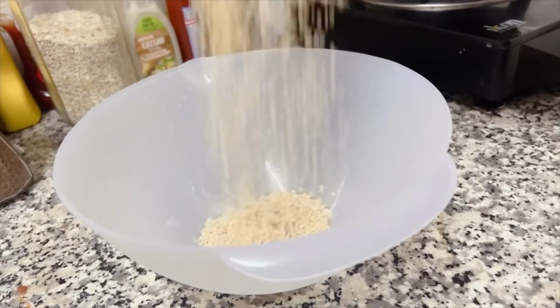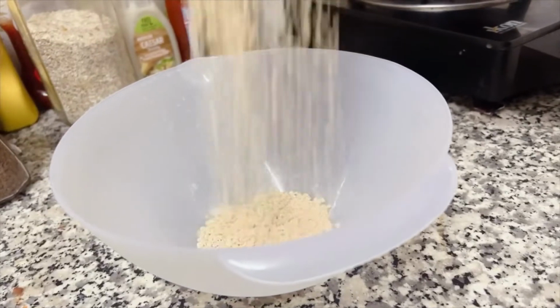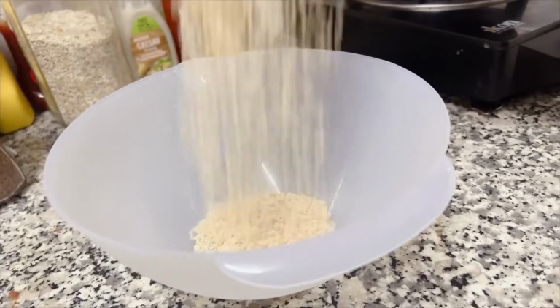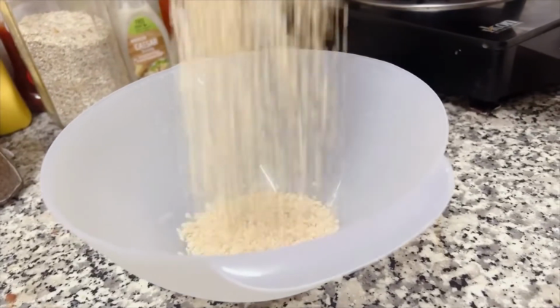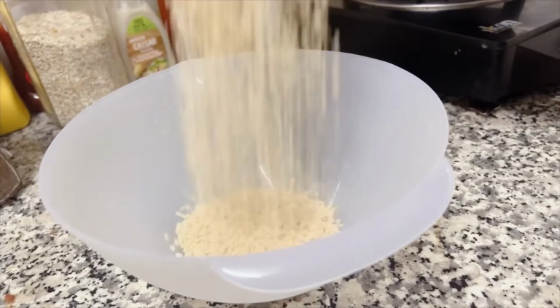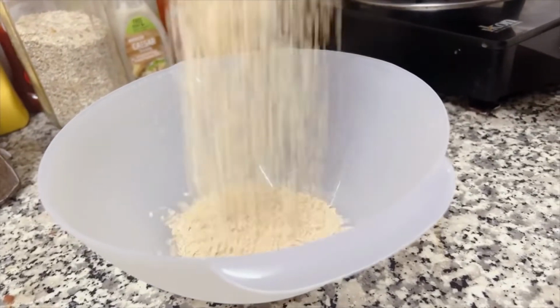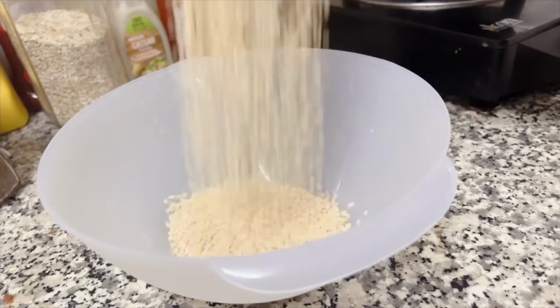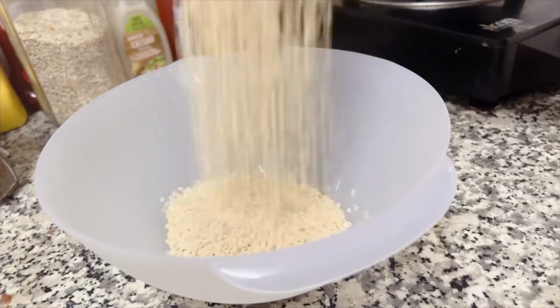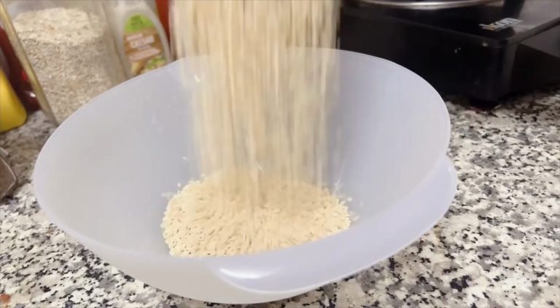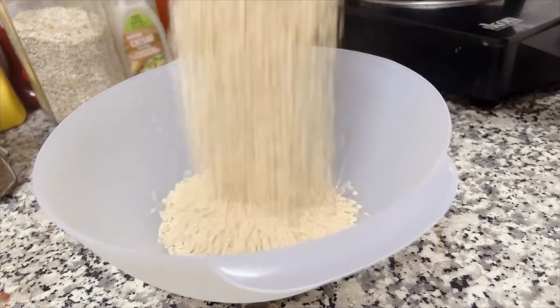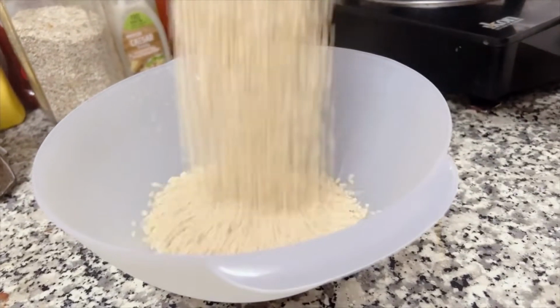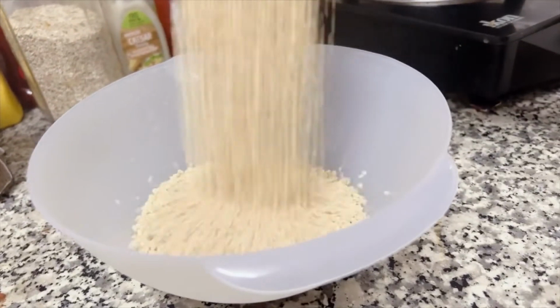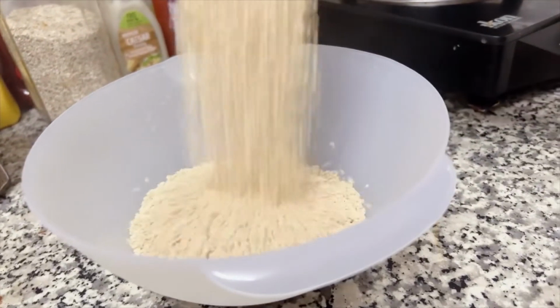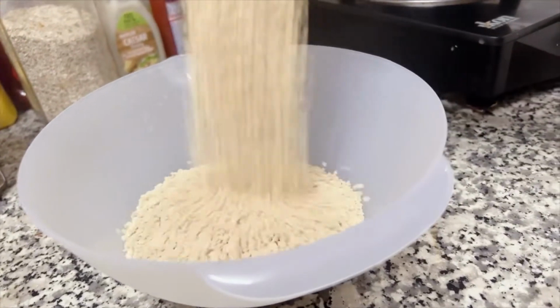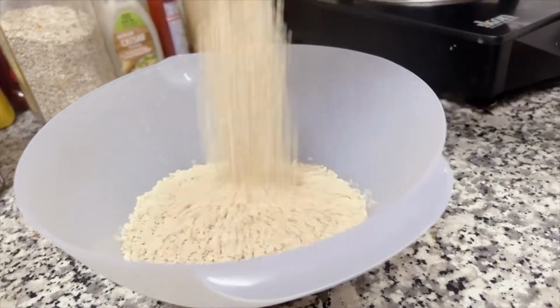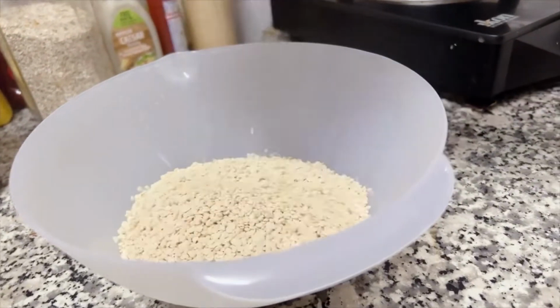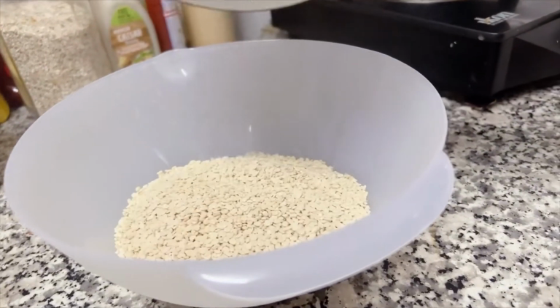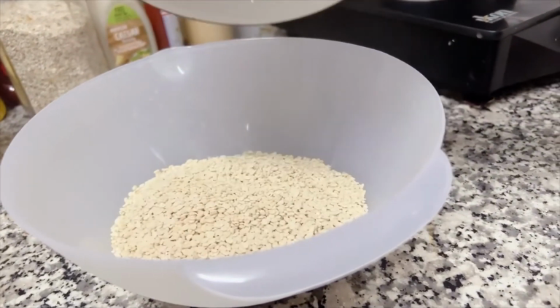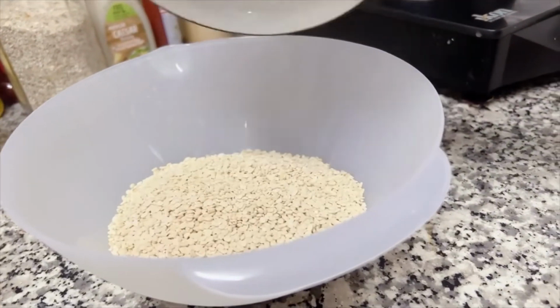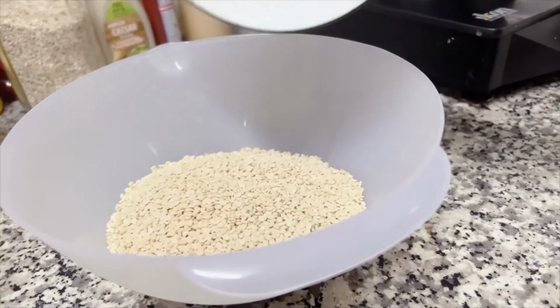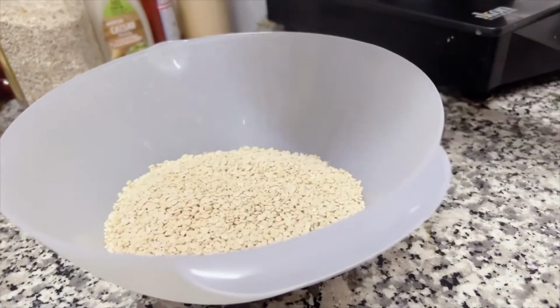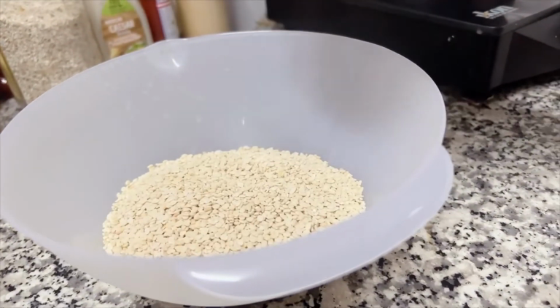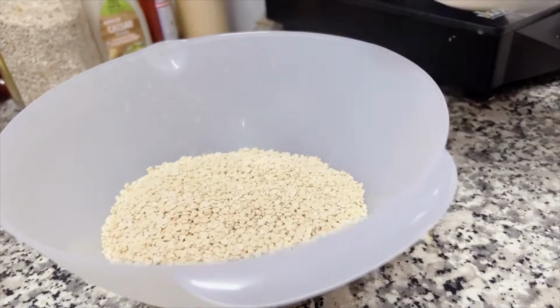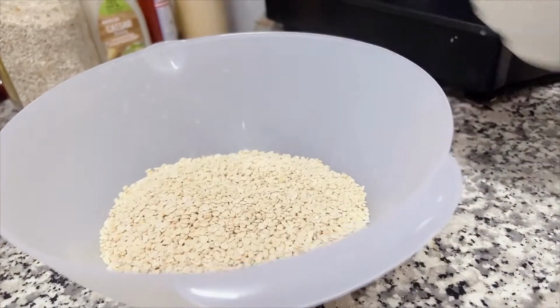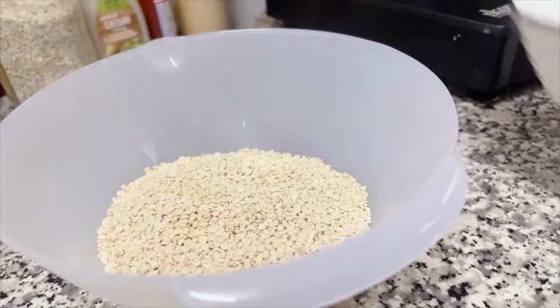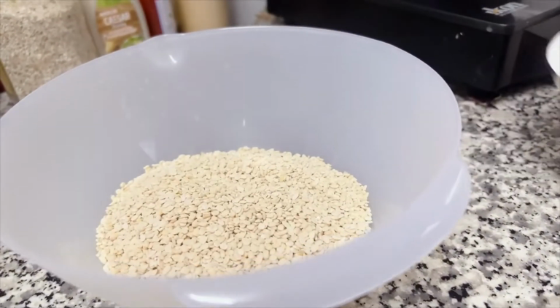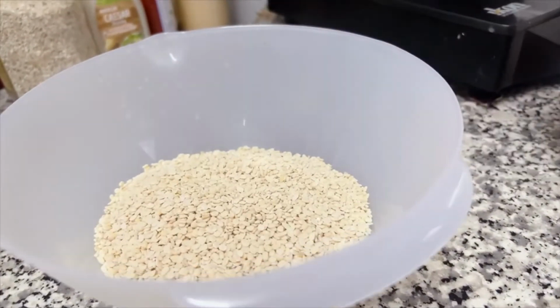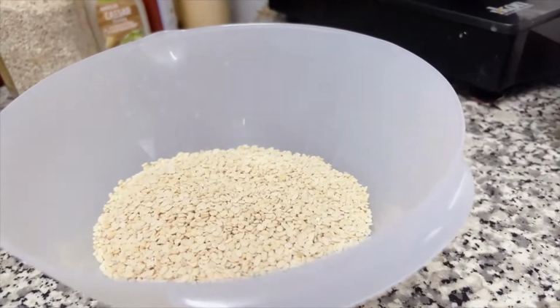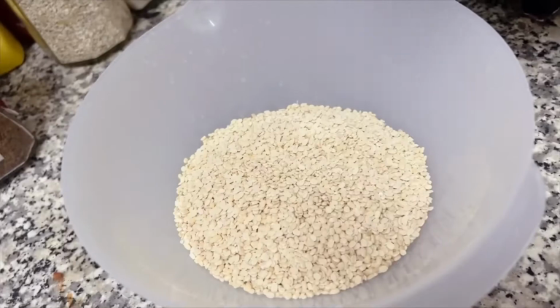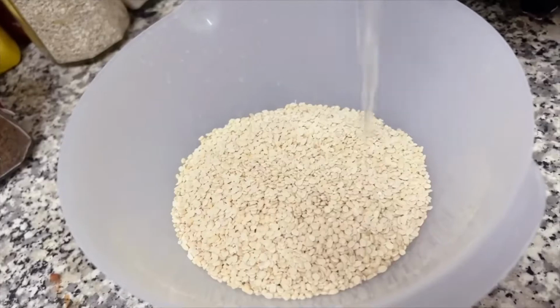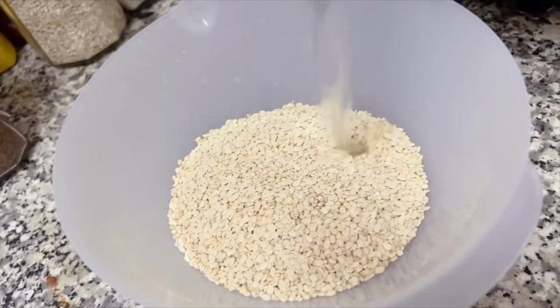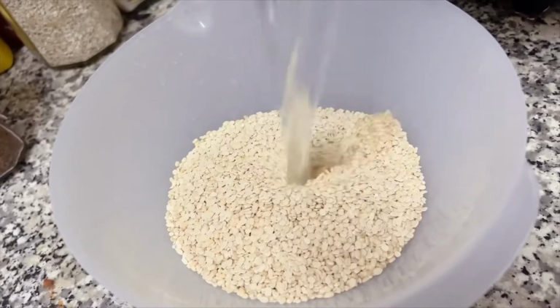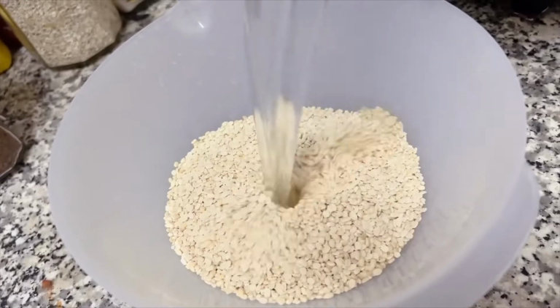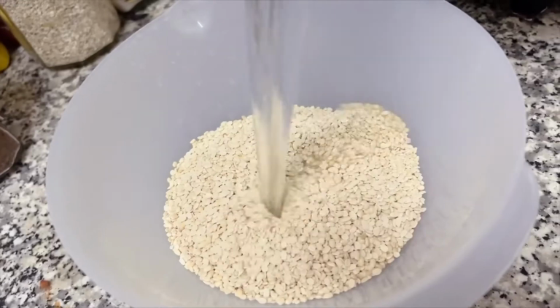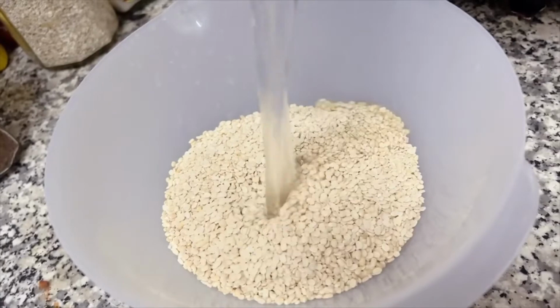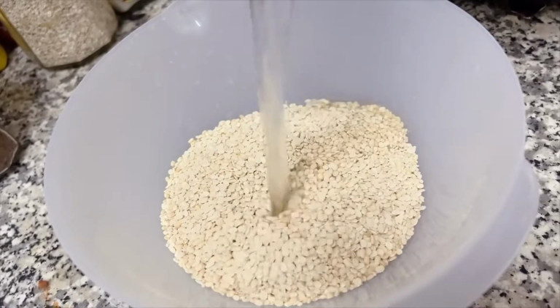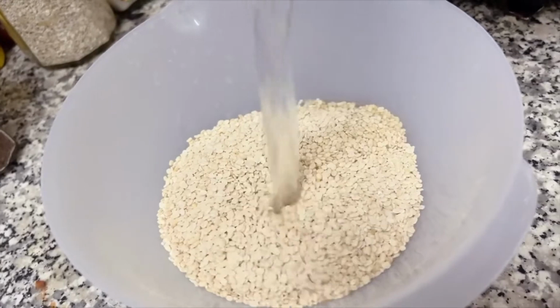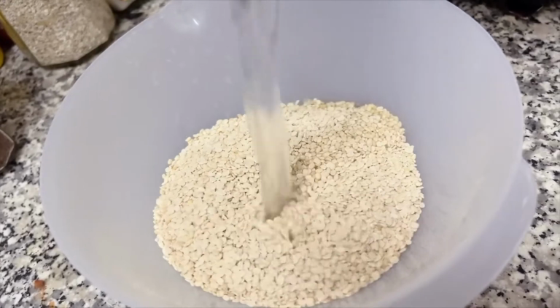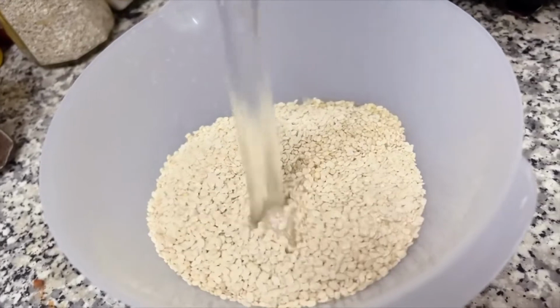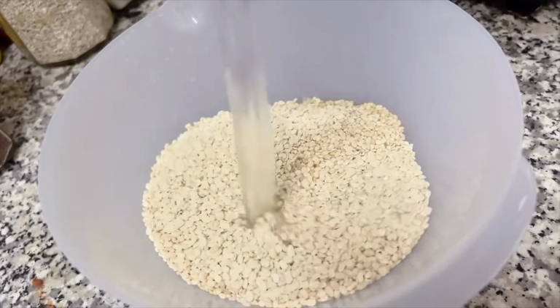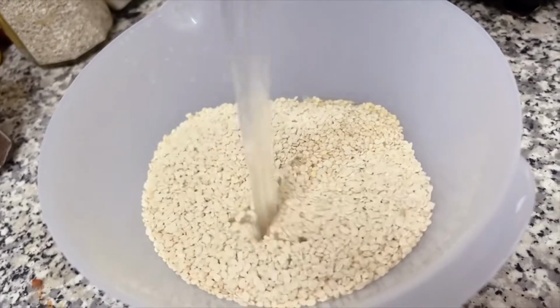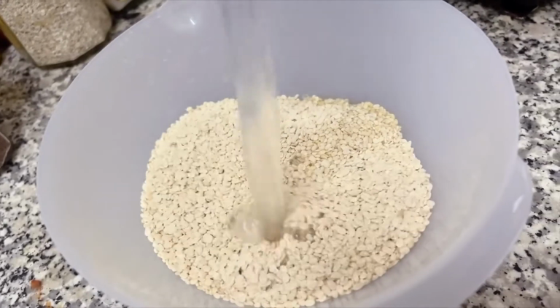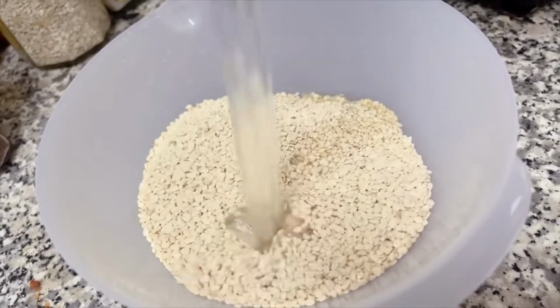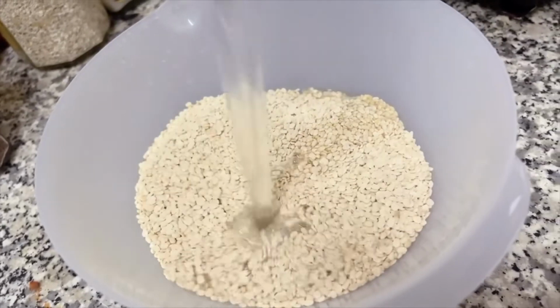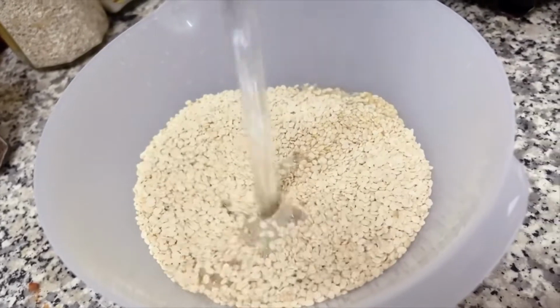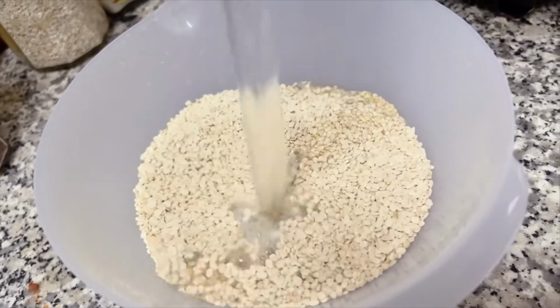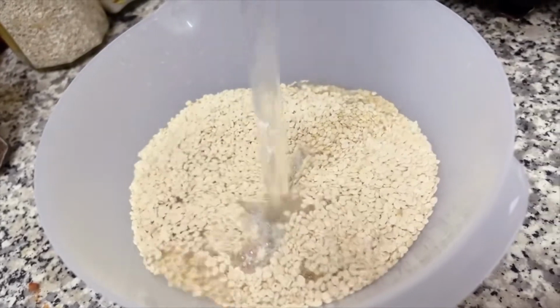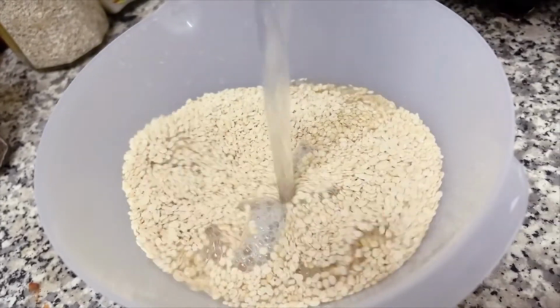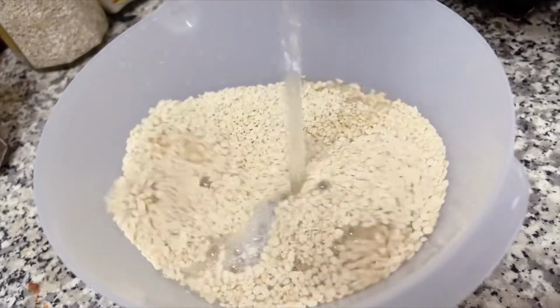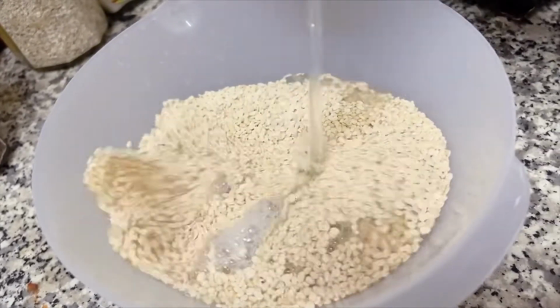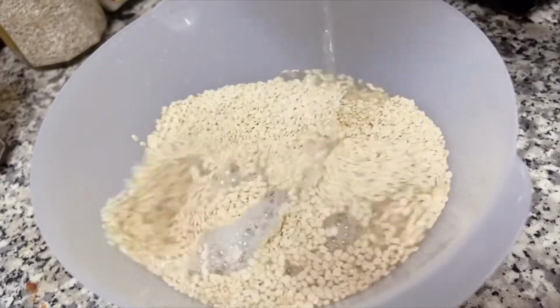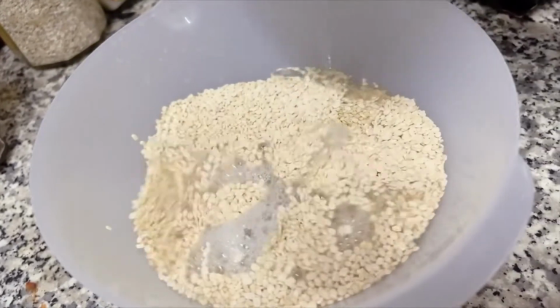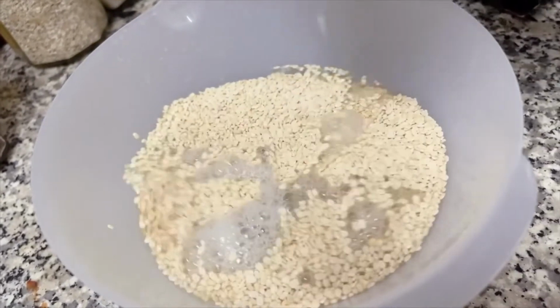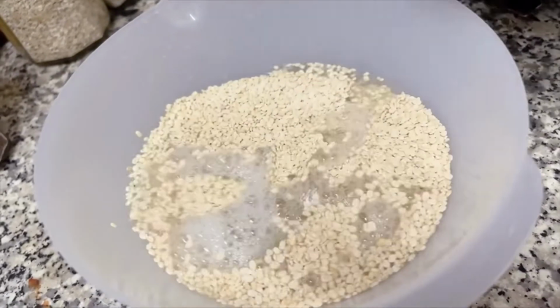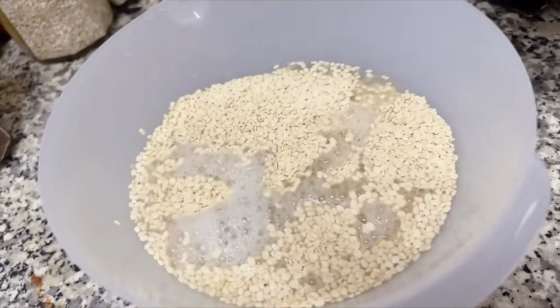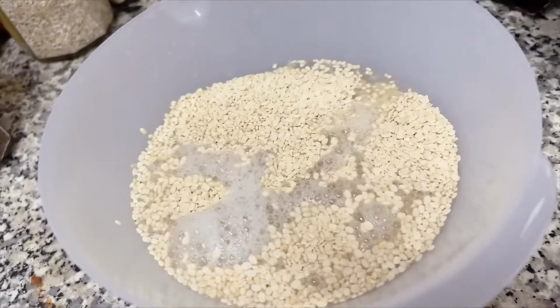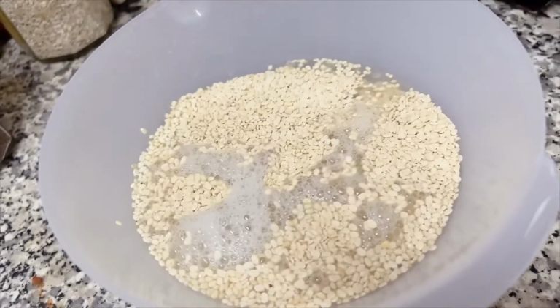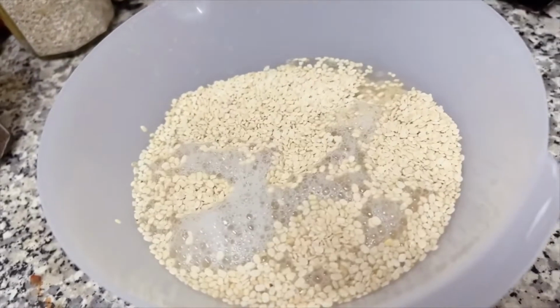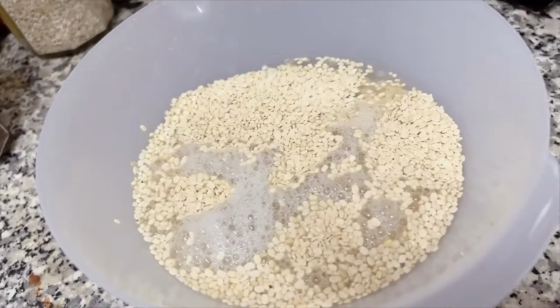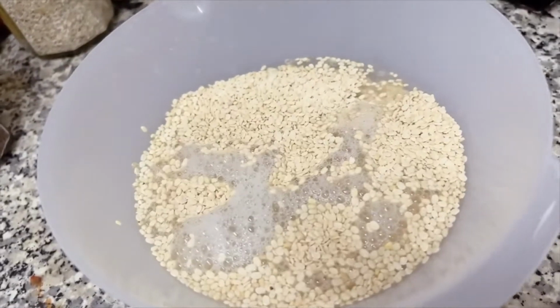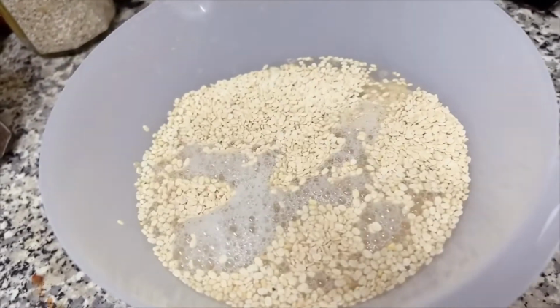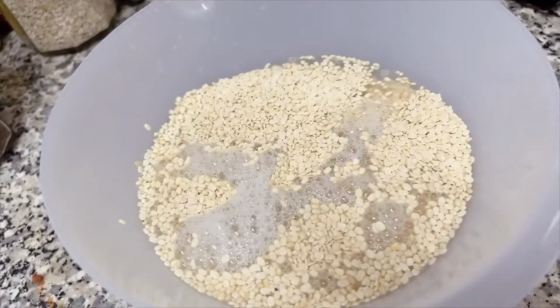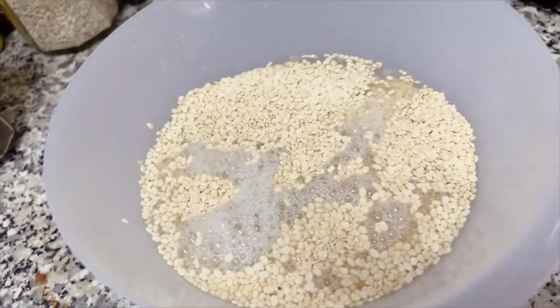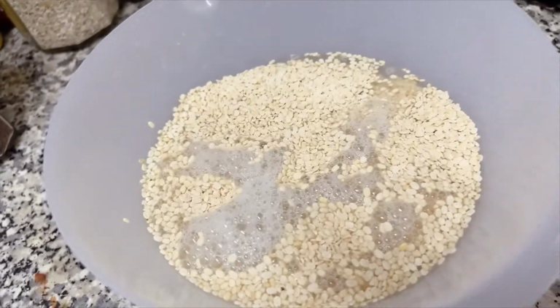I took half a kg of dhal mash. Put it in the pan and wash it.